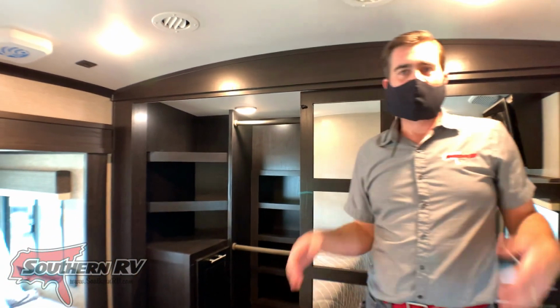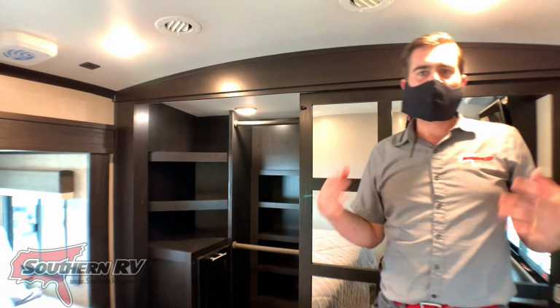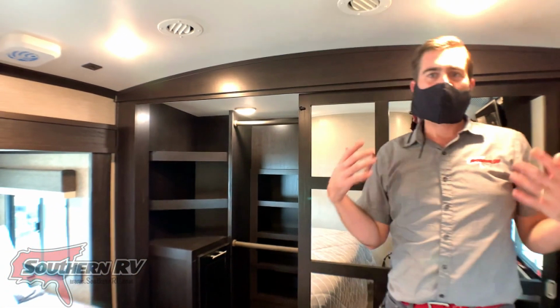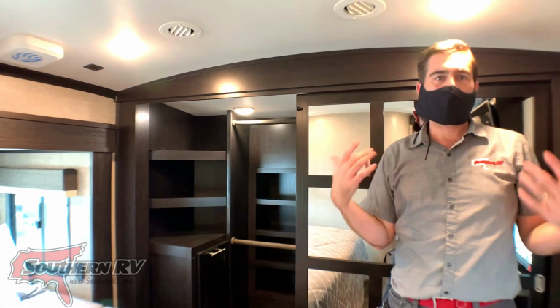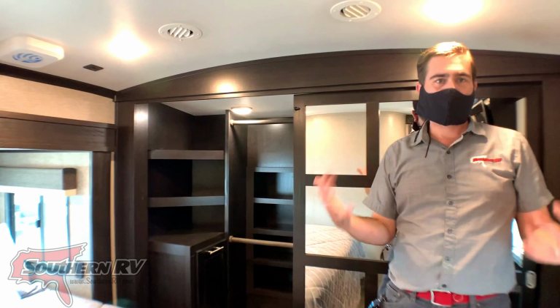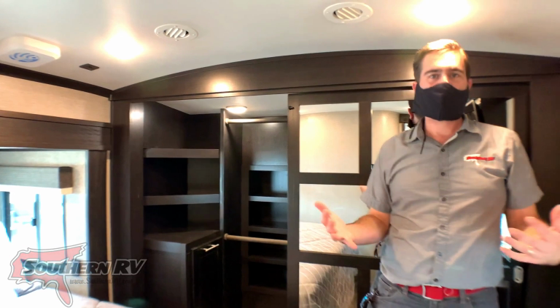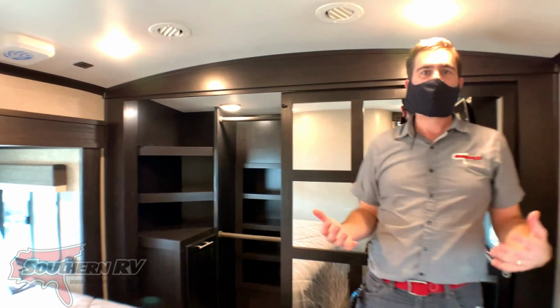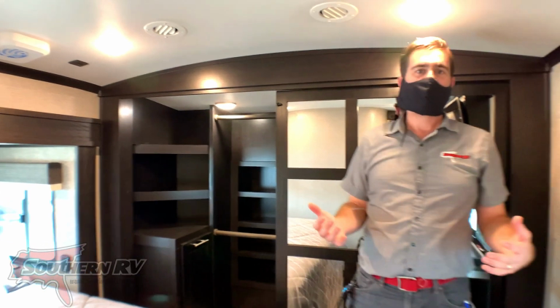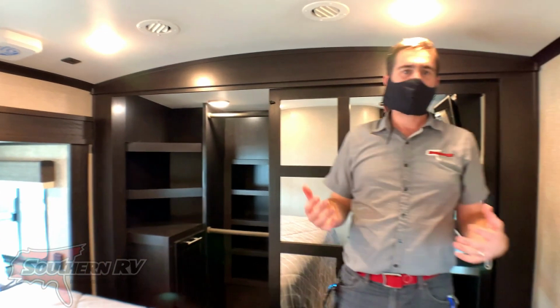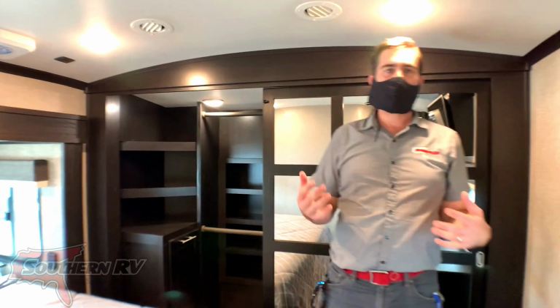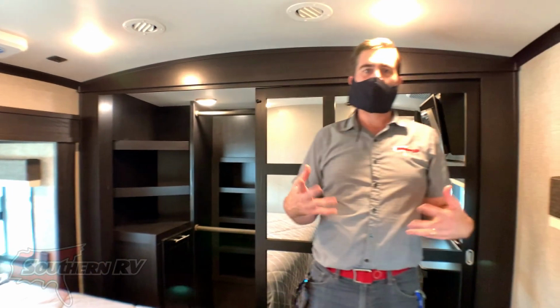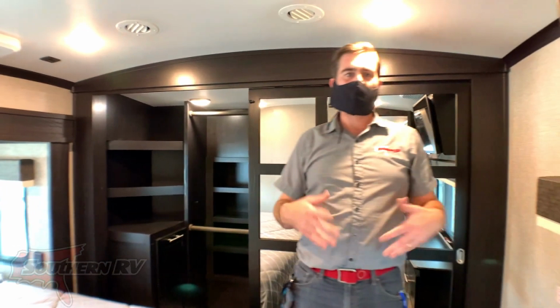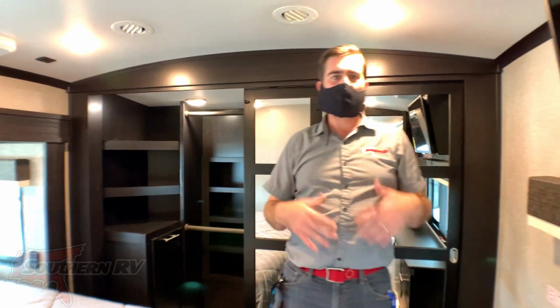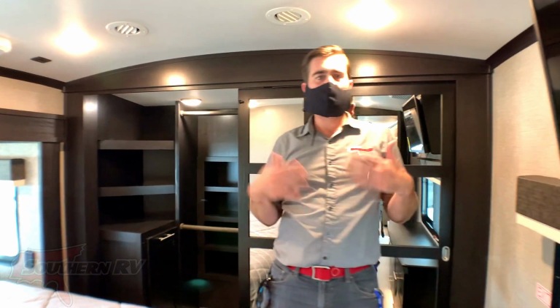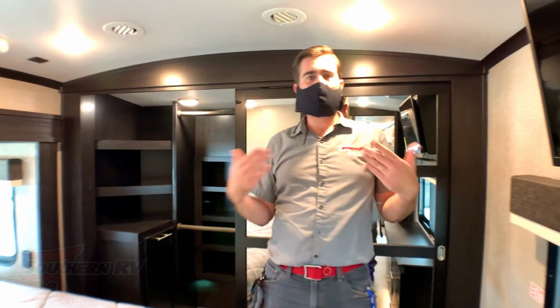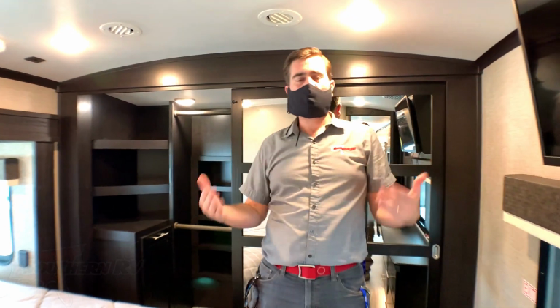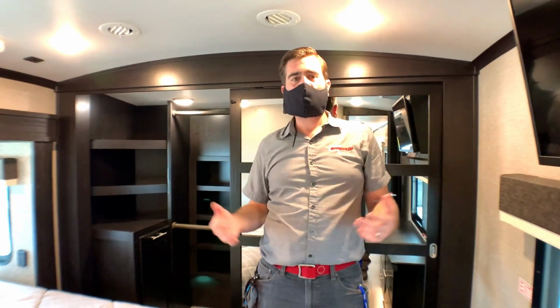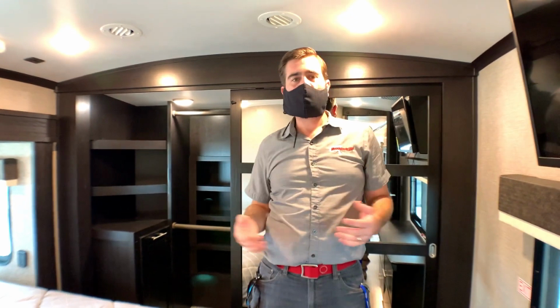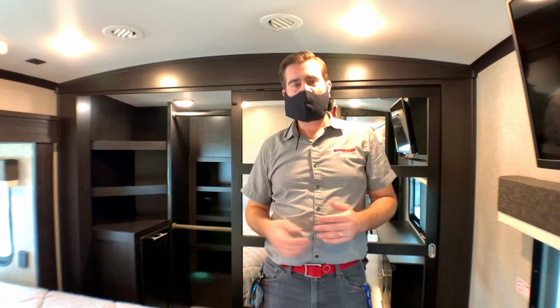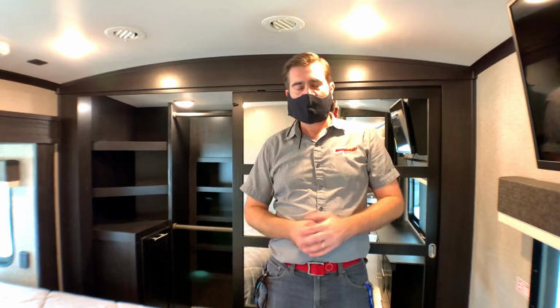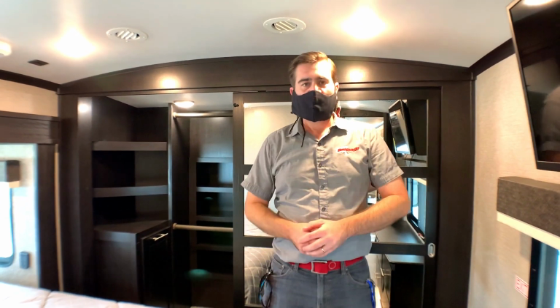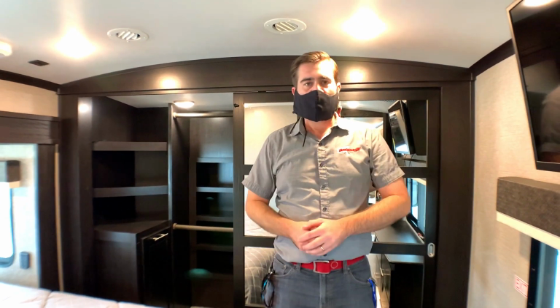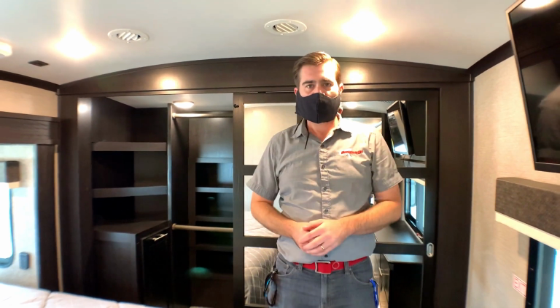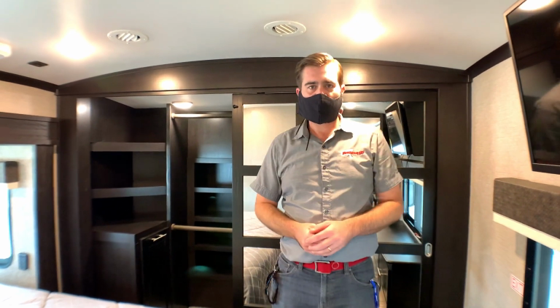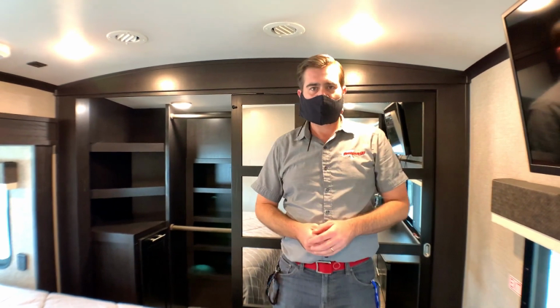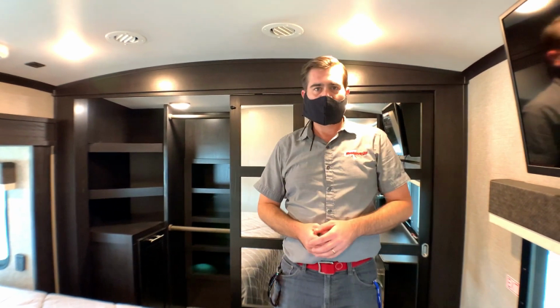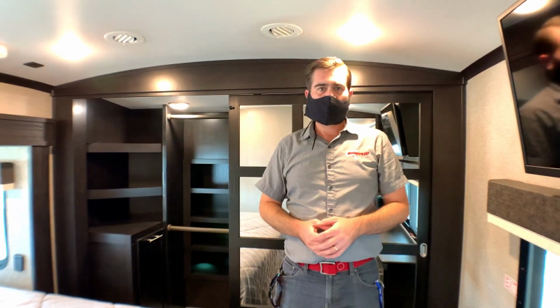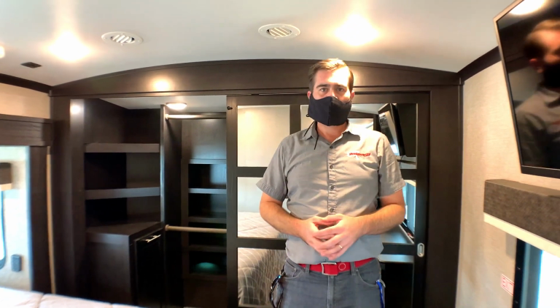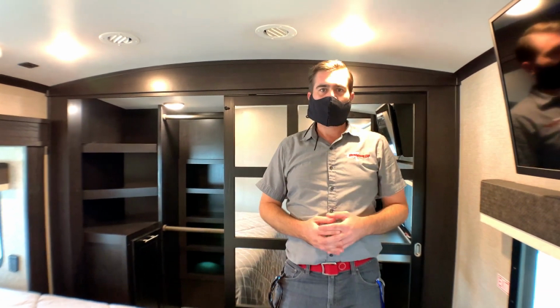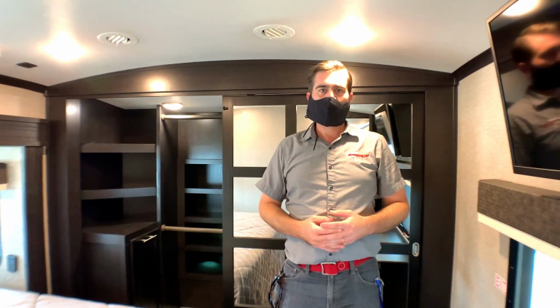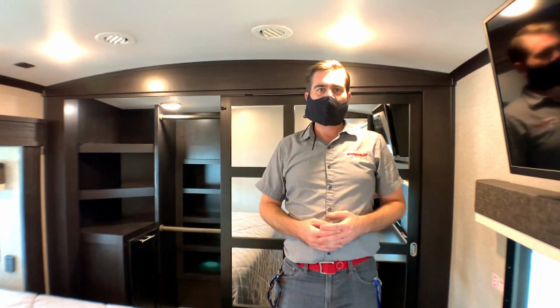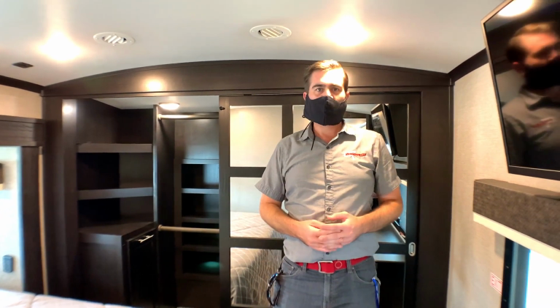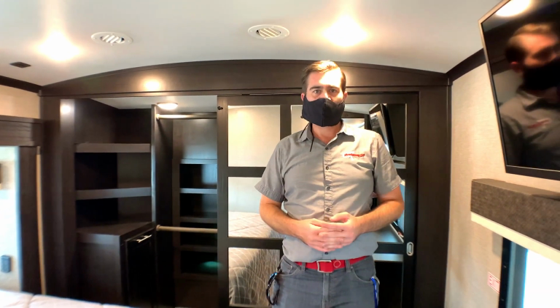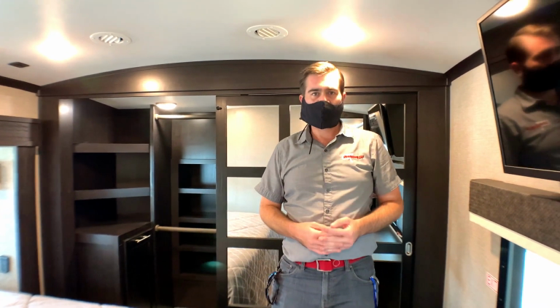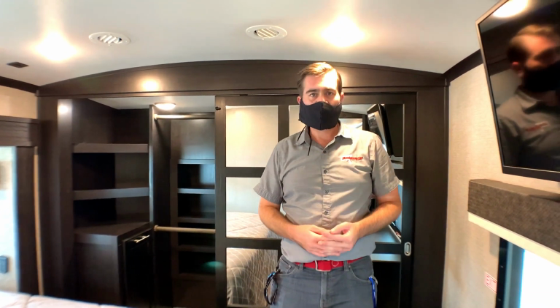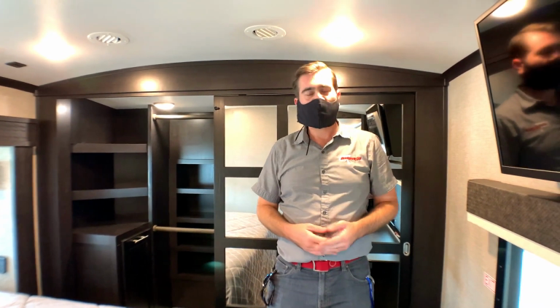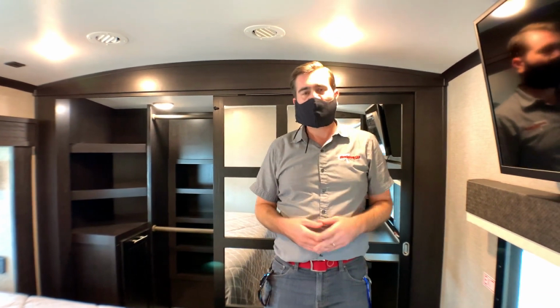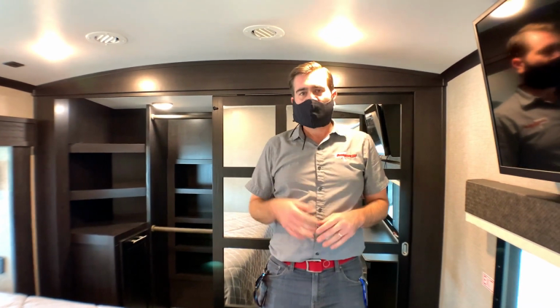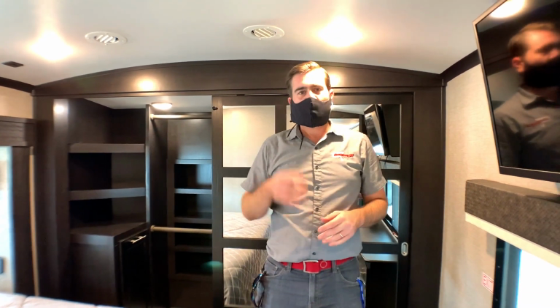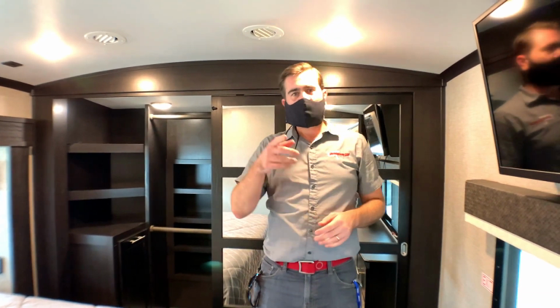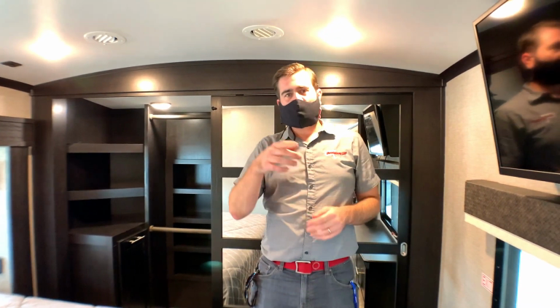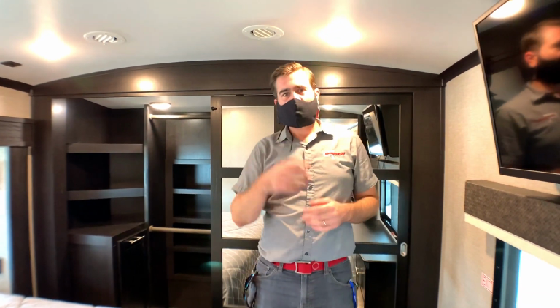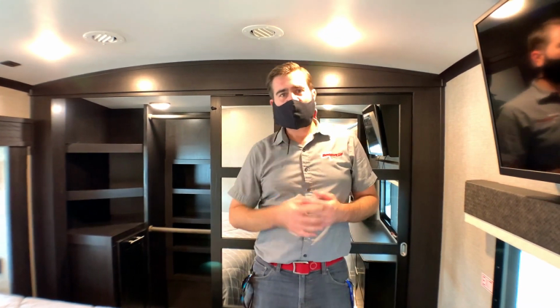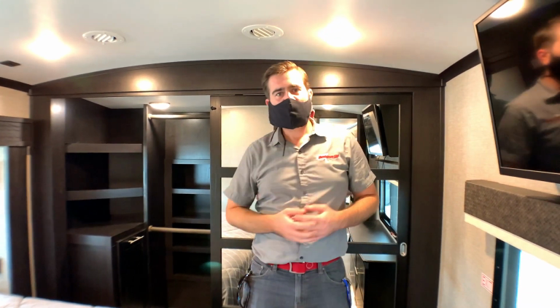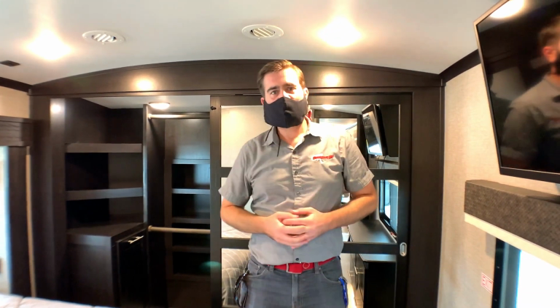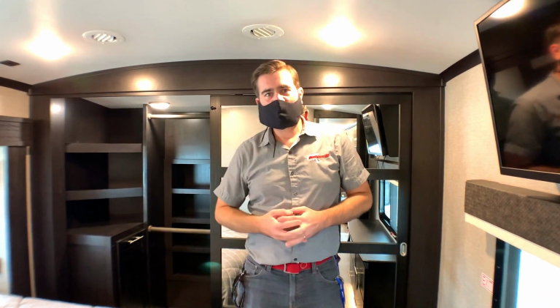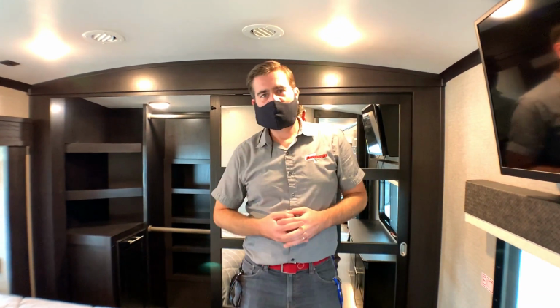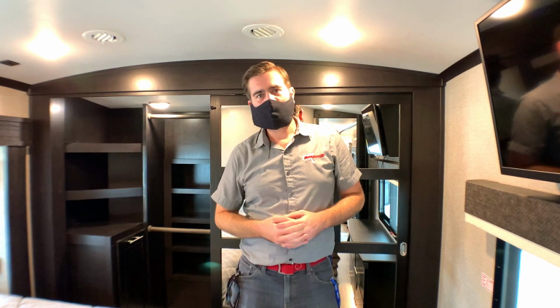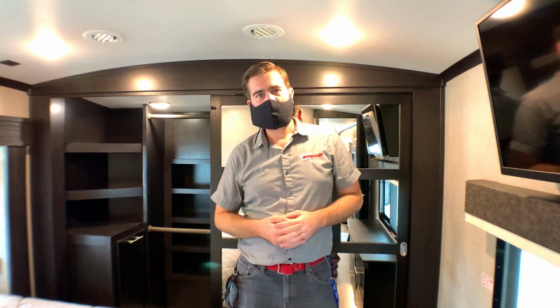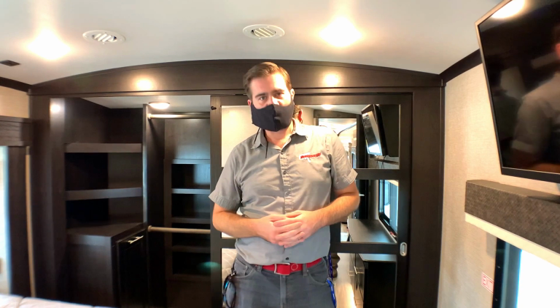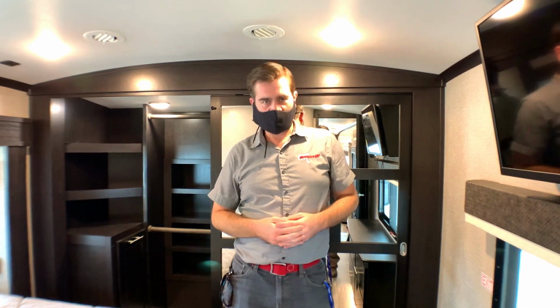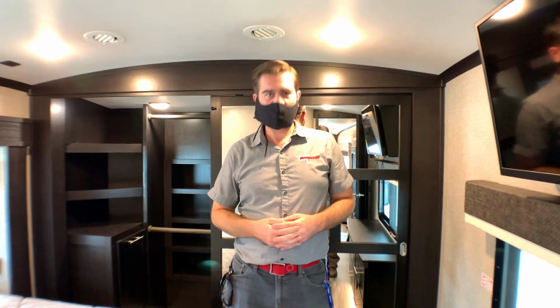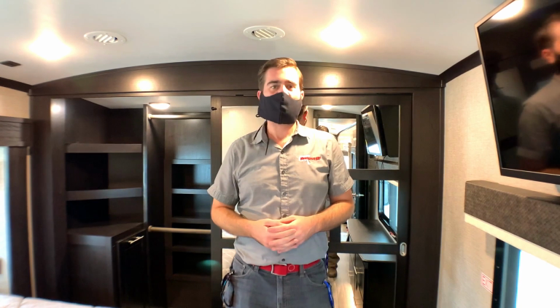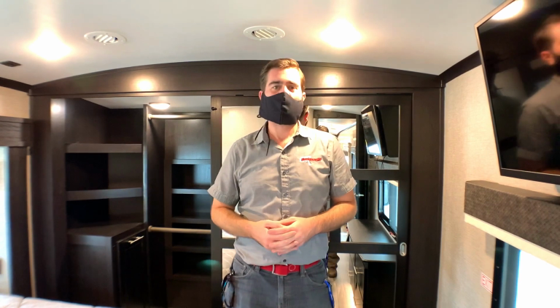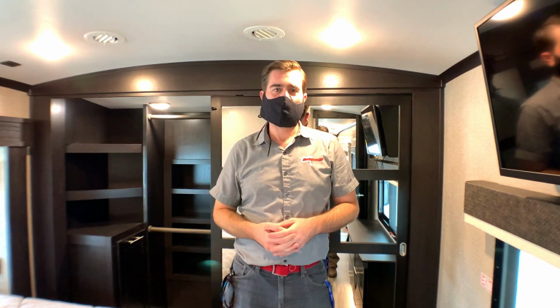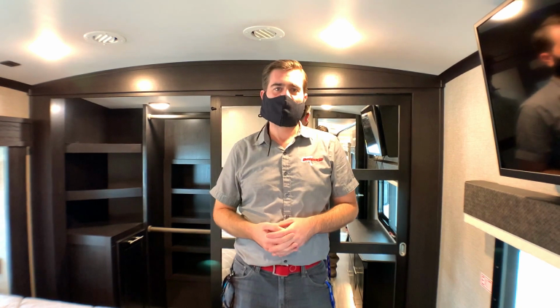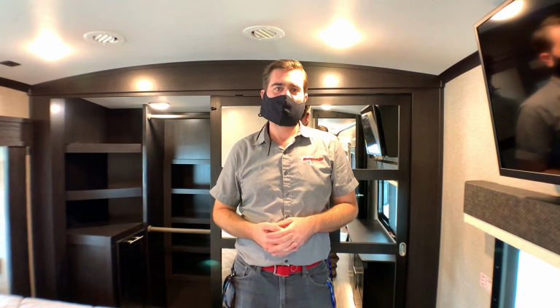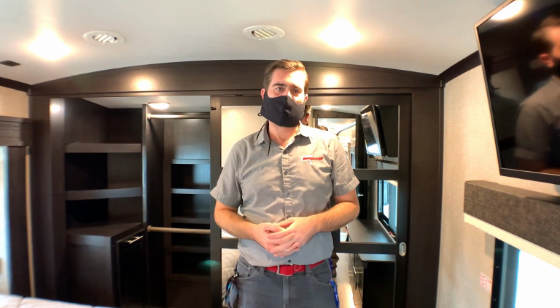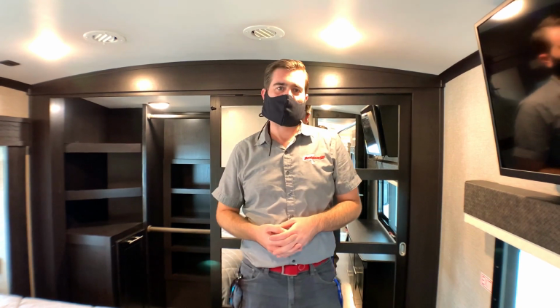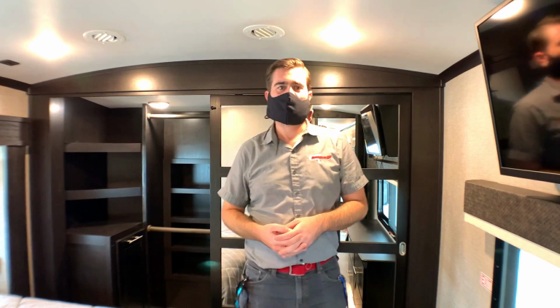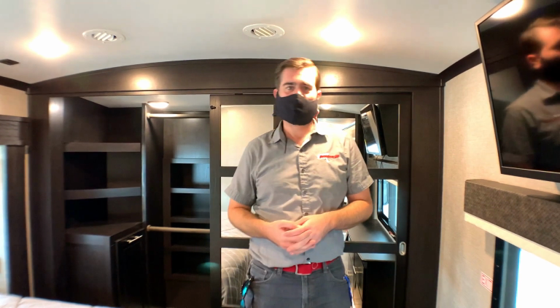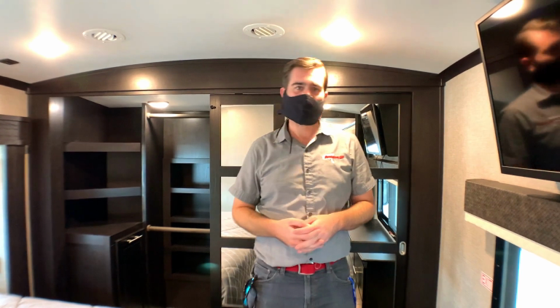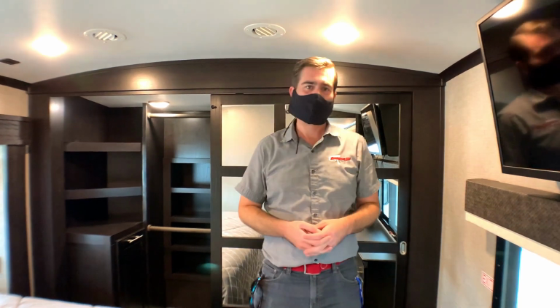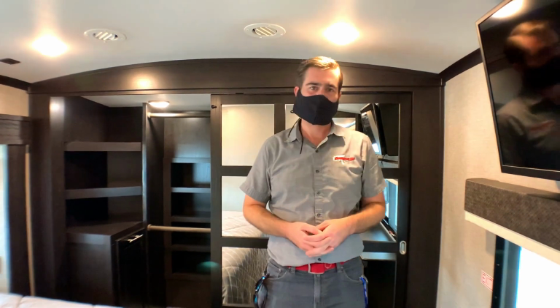So I hope you really enjoyed this tour of the Jayco 310 RLTS. Until next time, happy RVing.